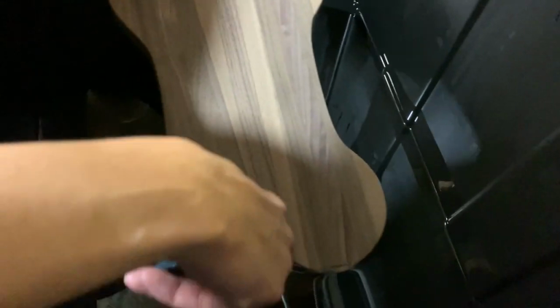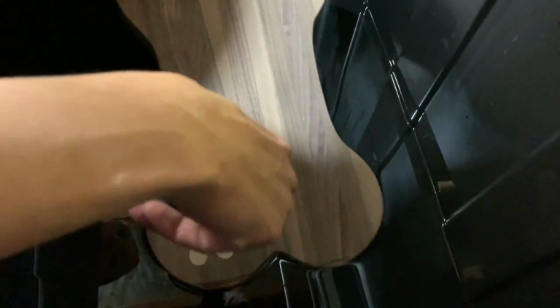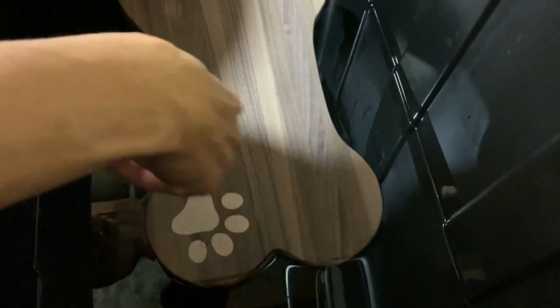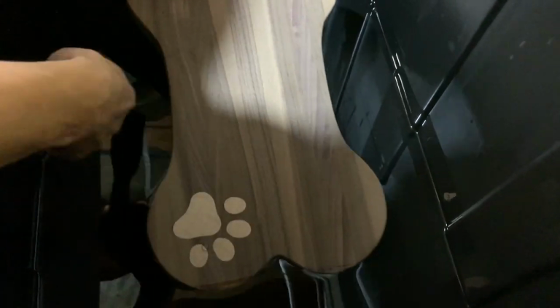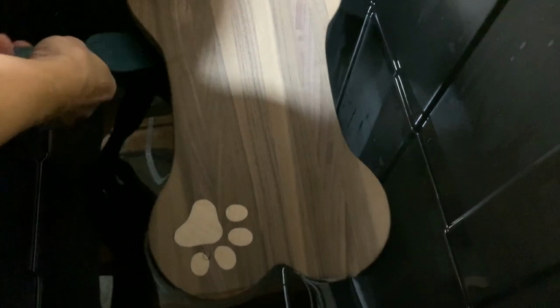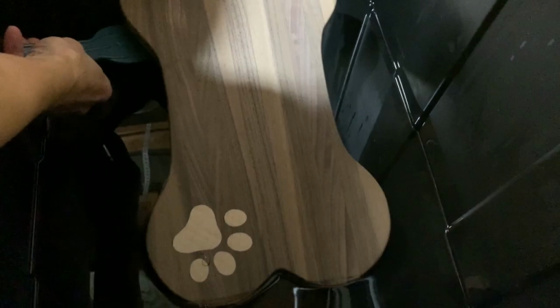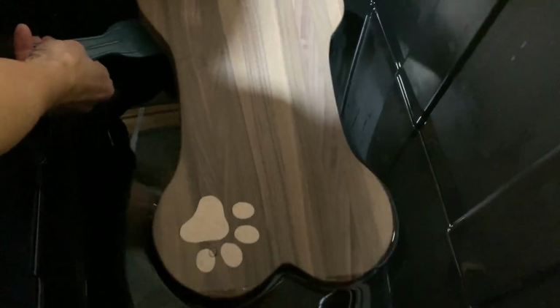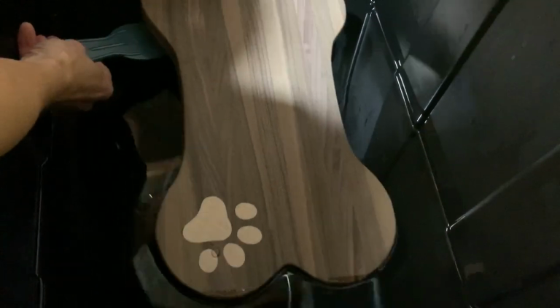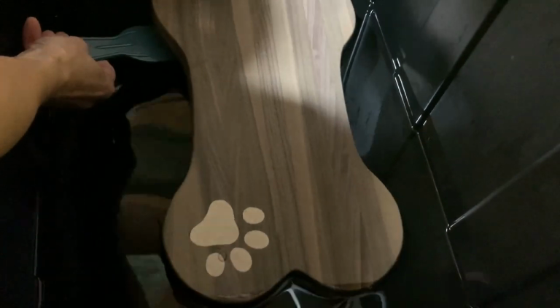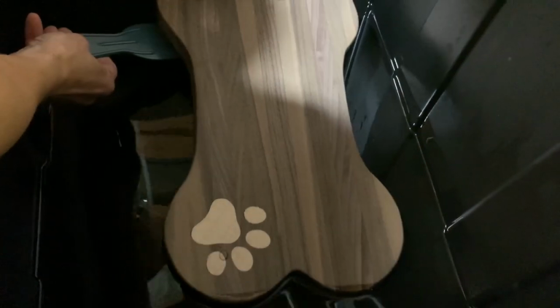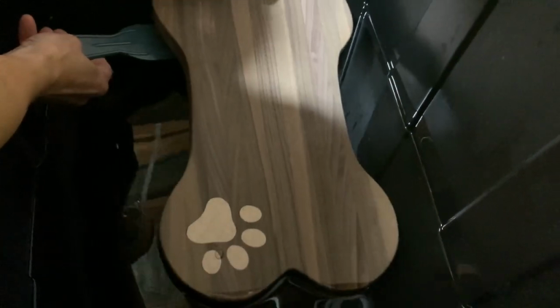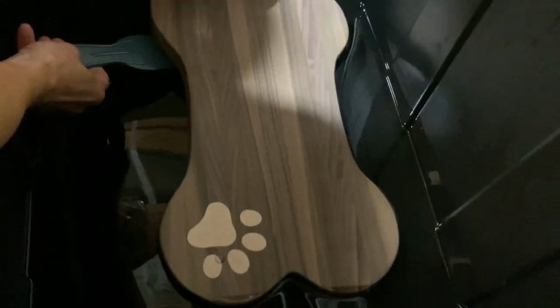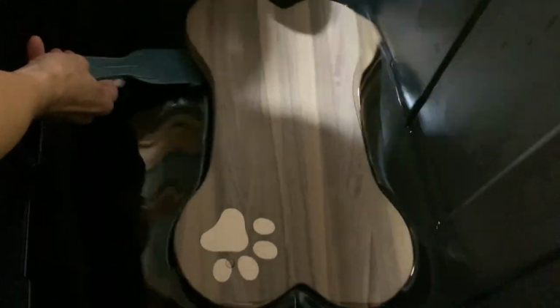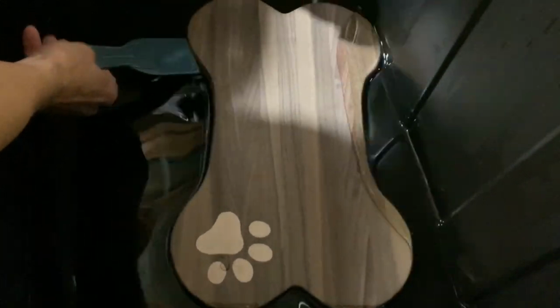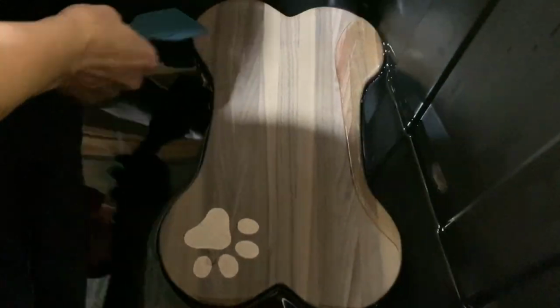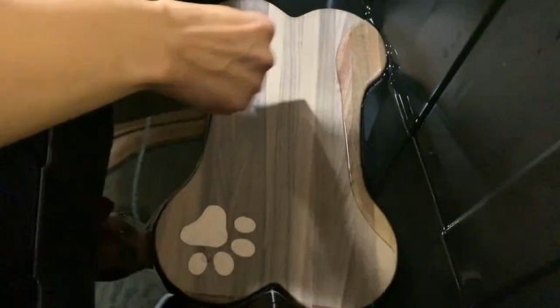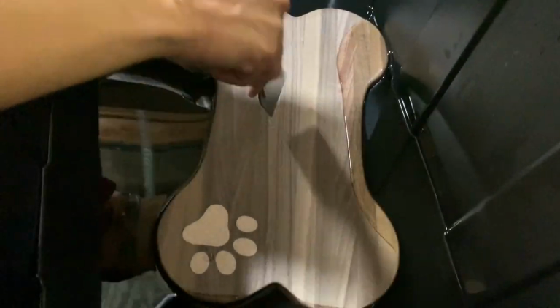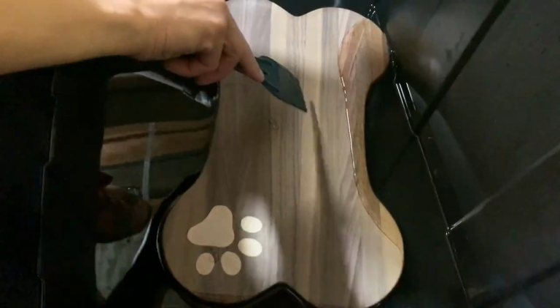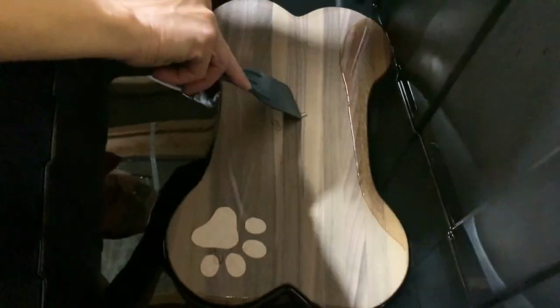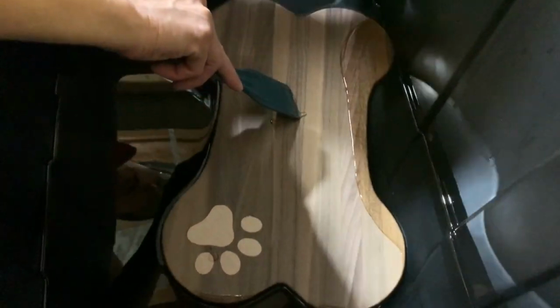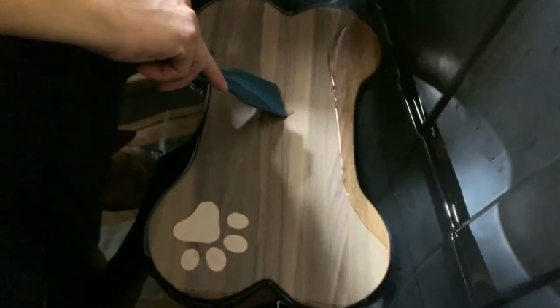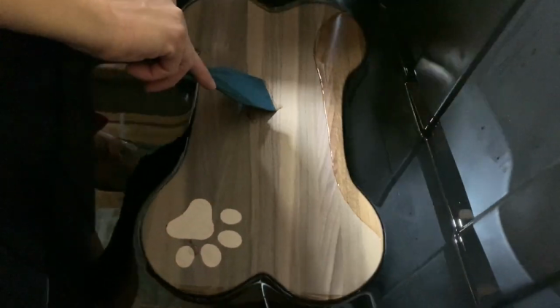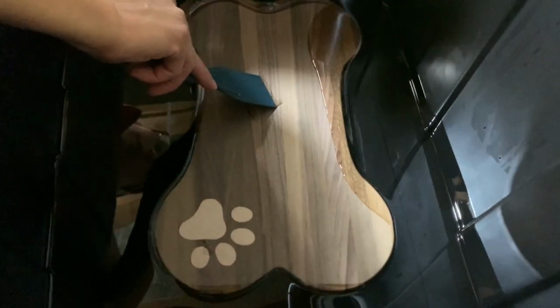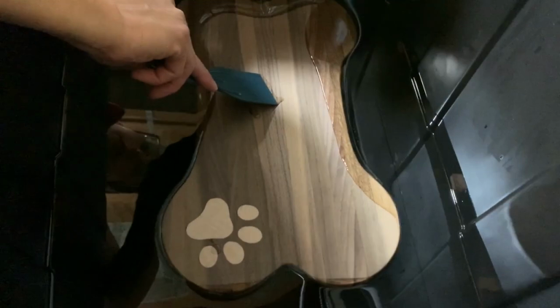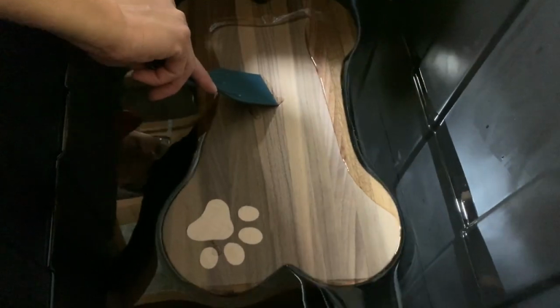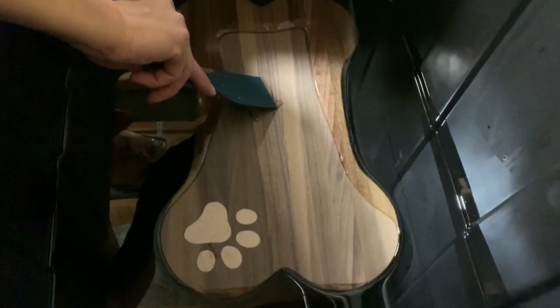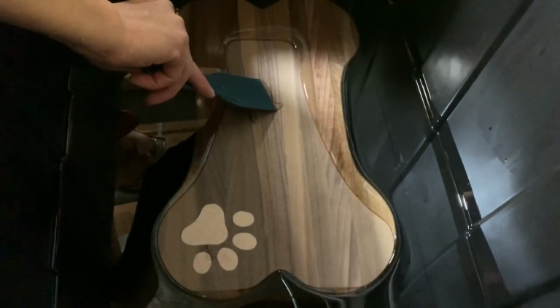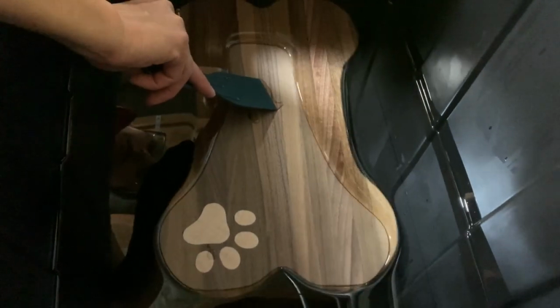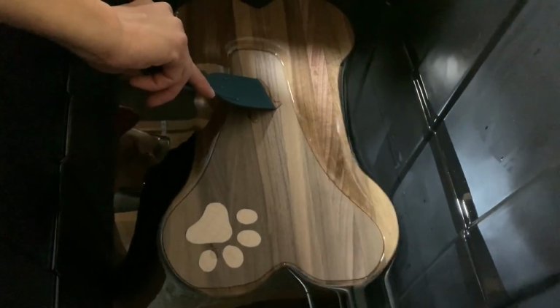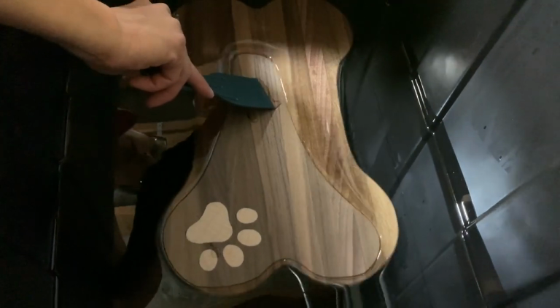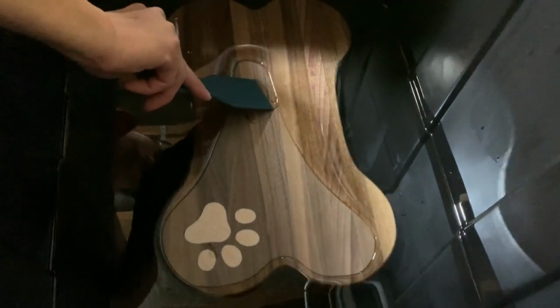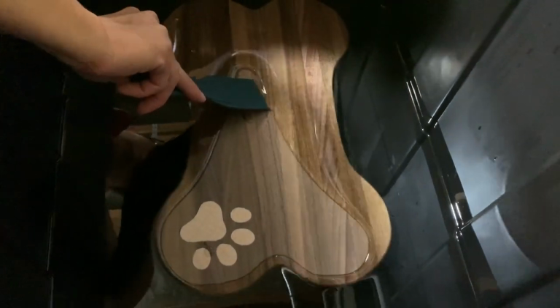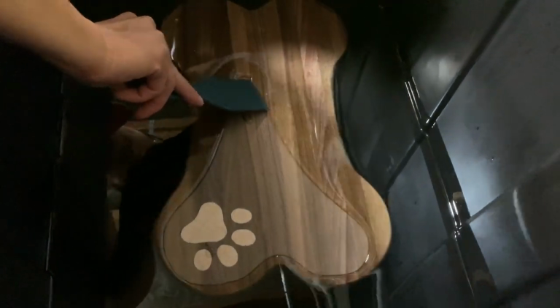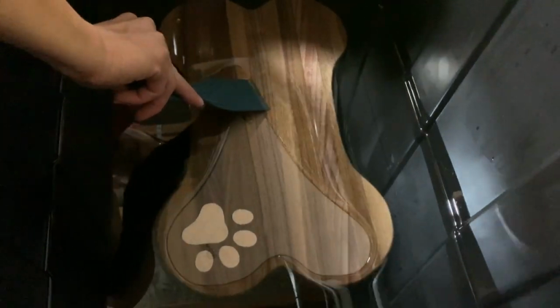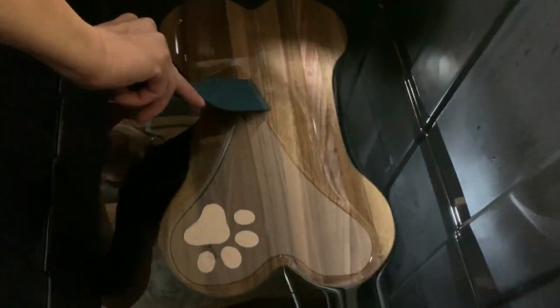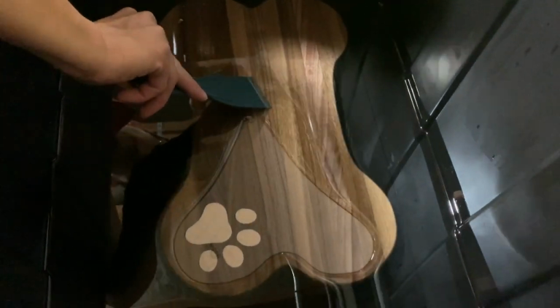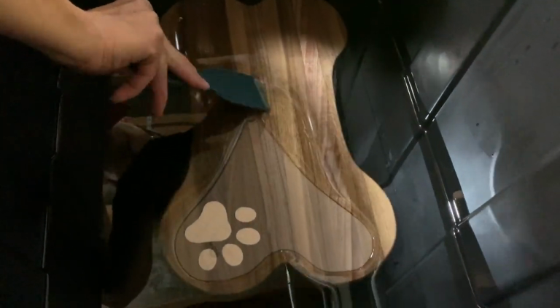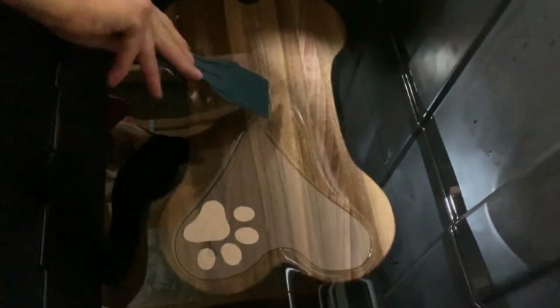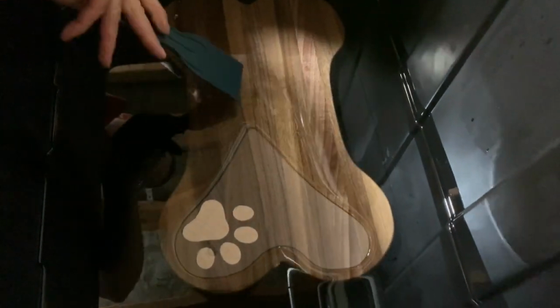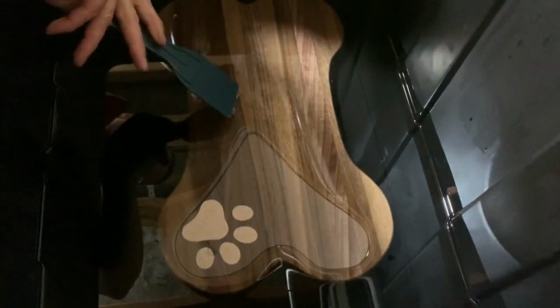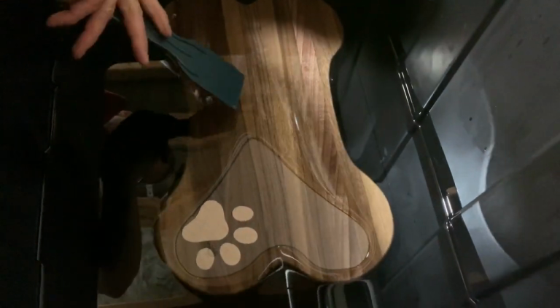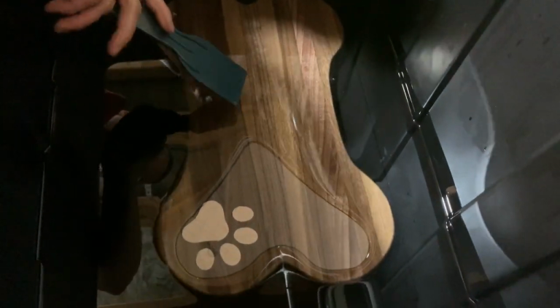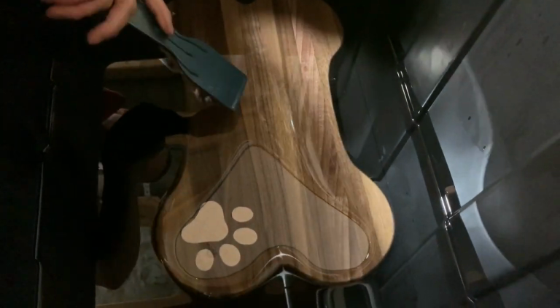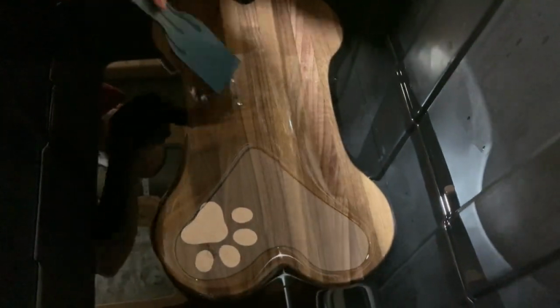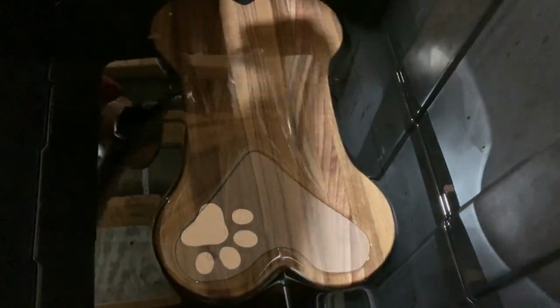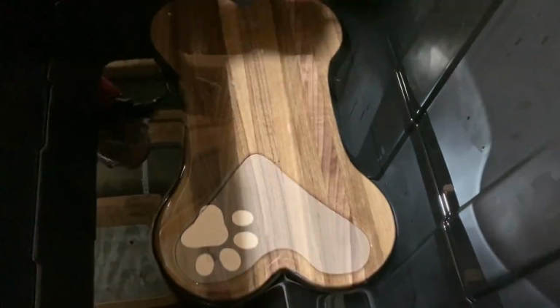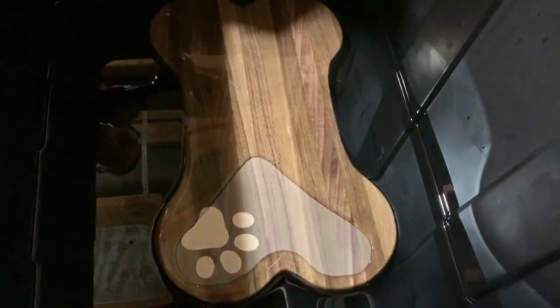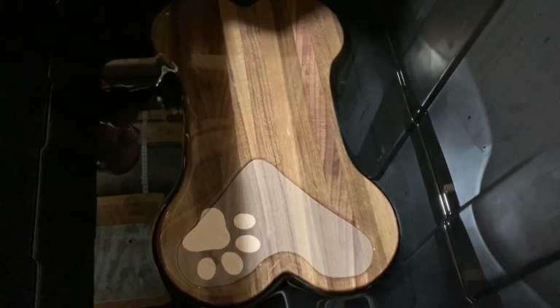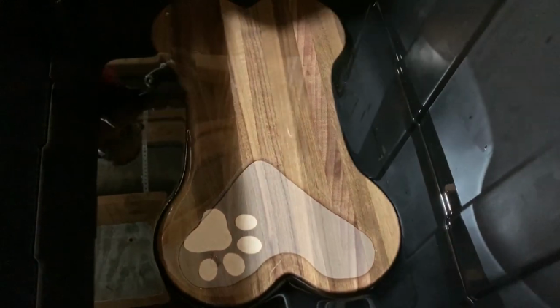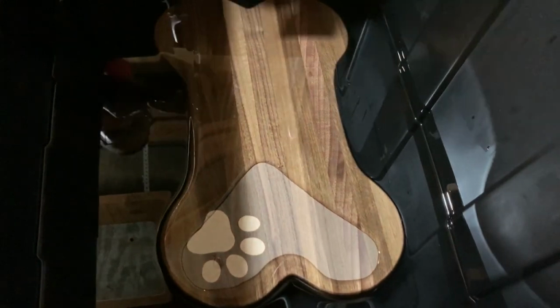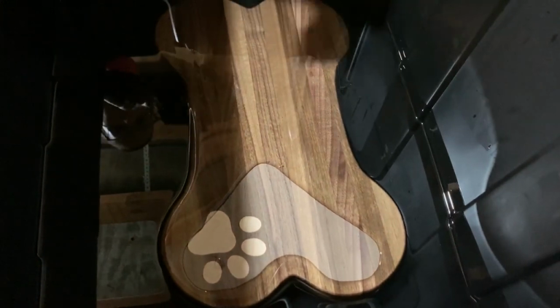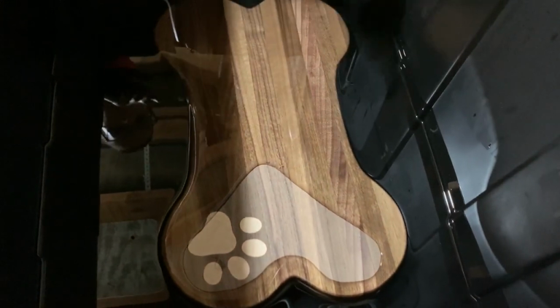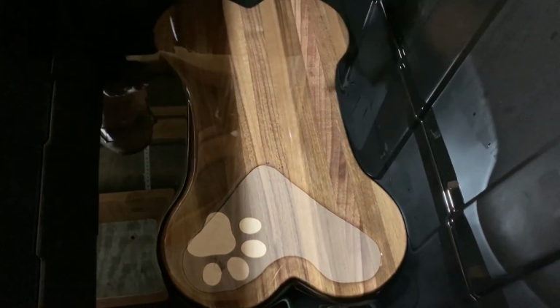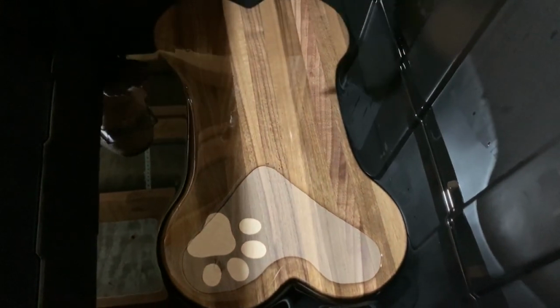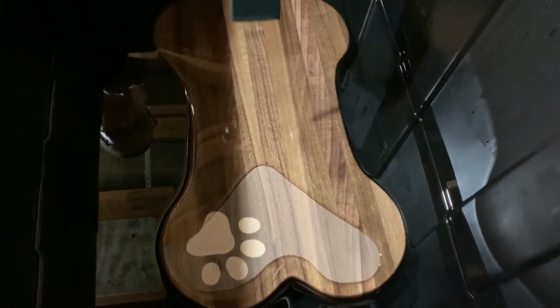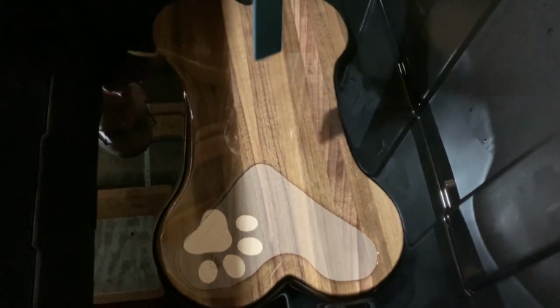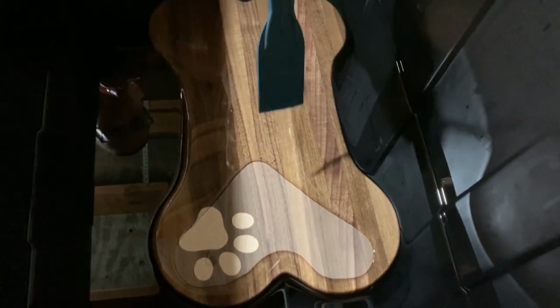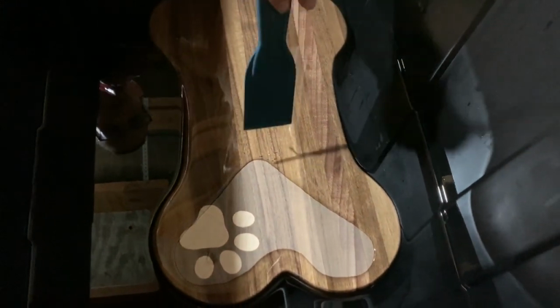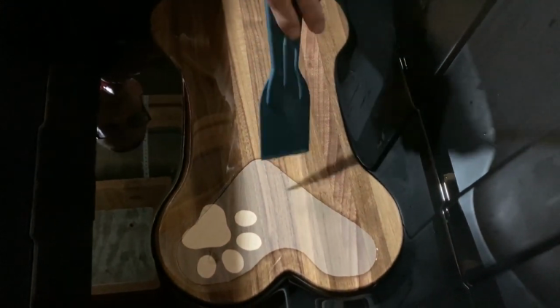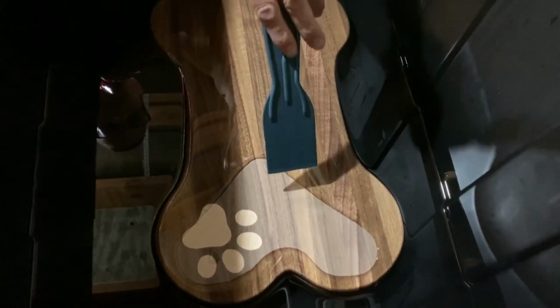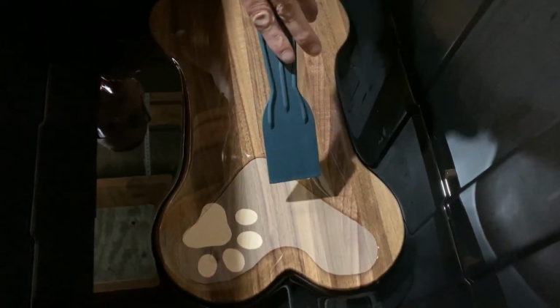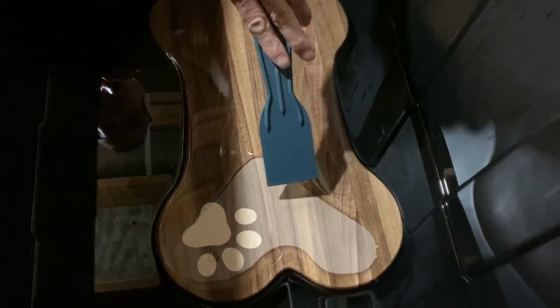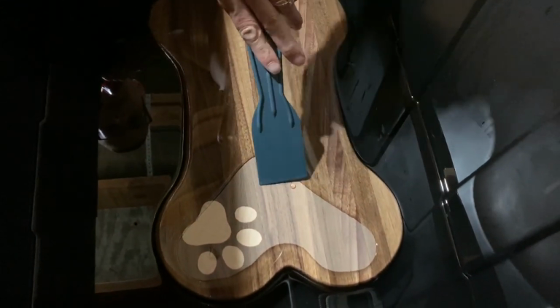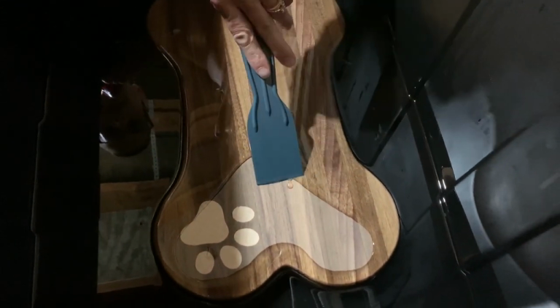It was time for an oil bath. I keep a vat of mineral oil in the basement for cutting boards, so it's pretty easy to just take a board and plunge it in for a few hours and then take it out.